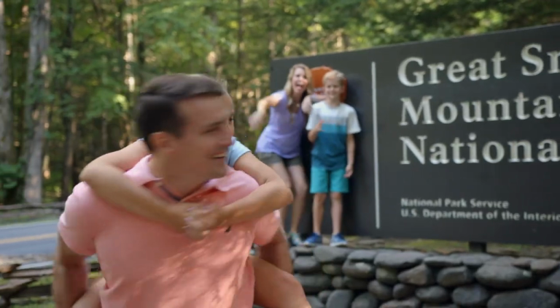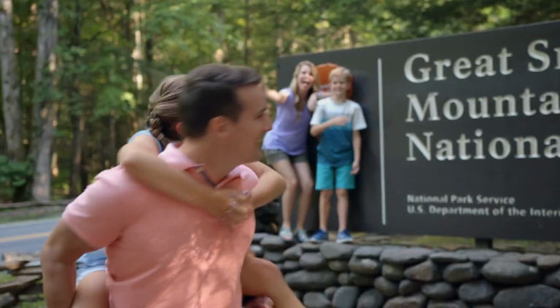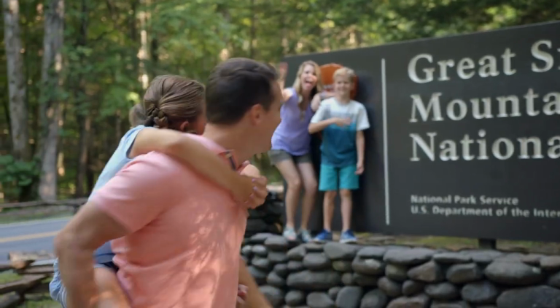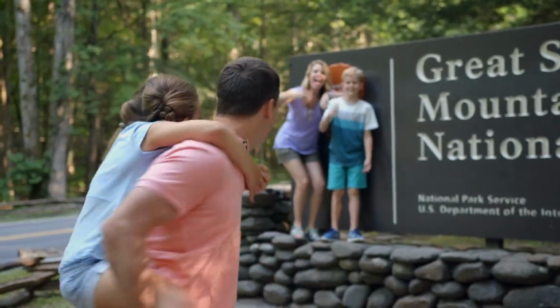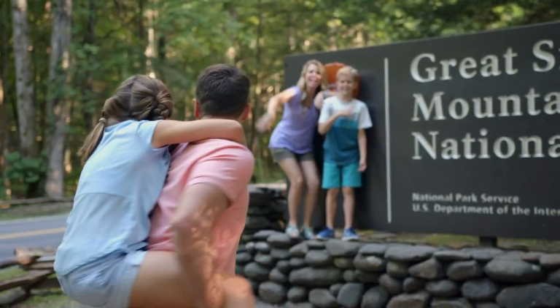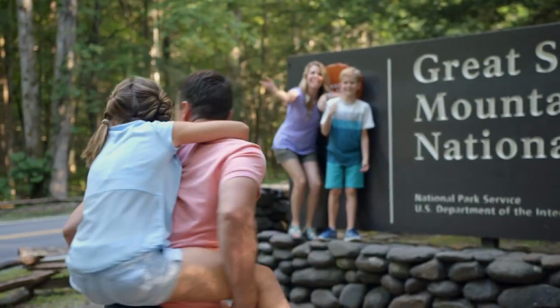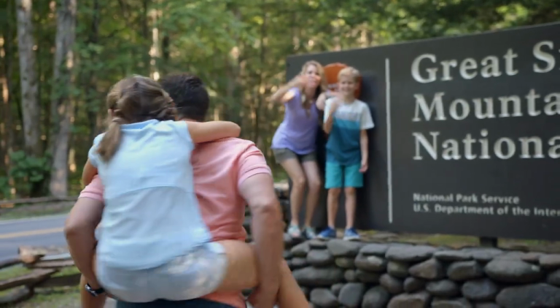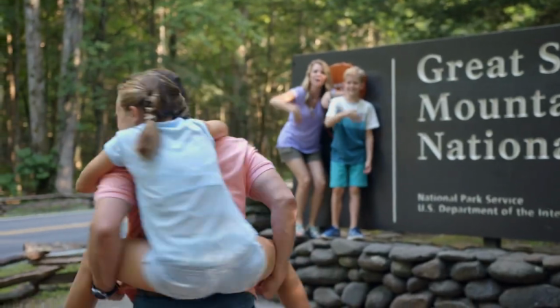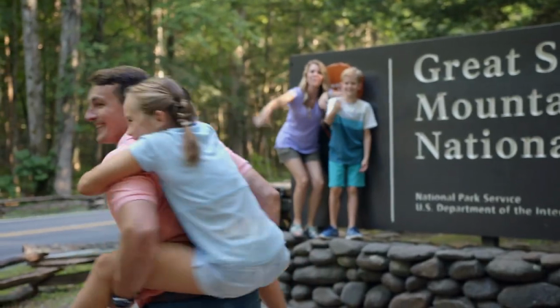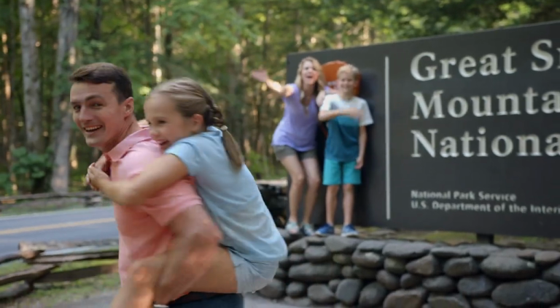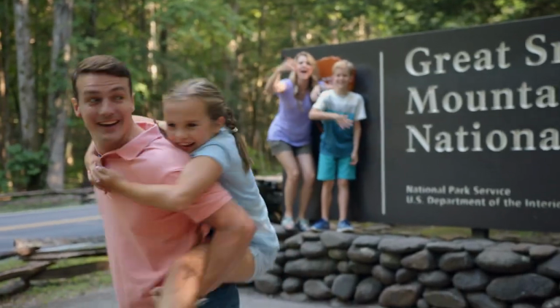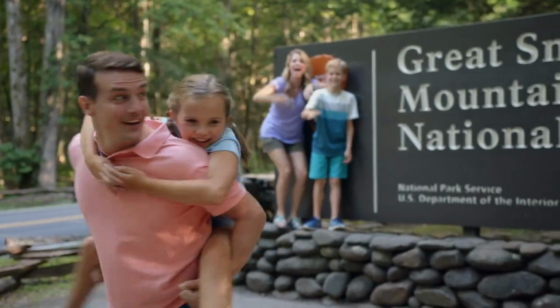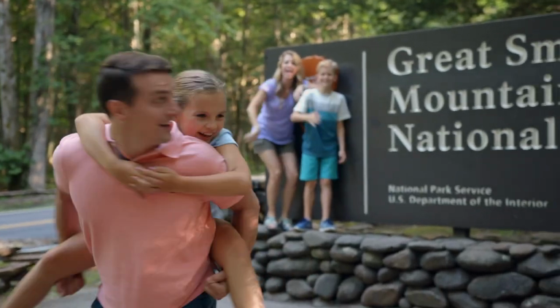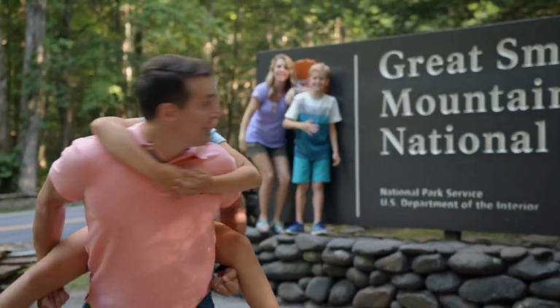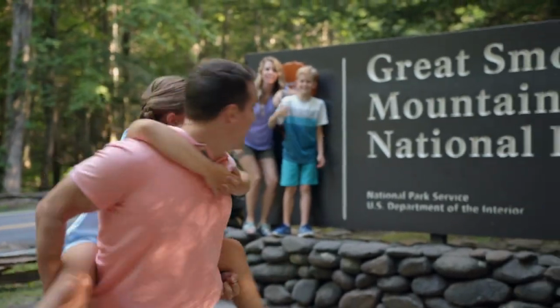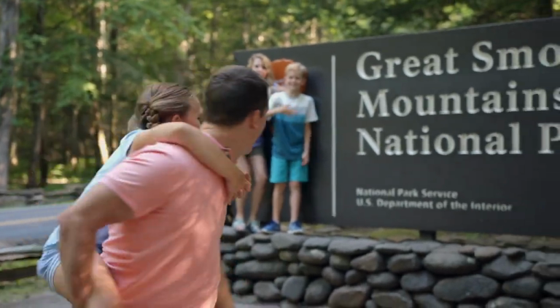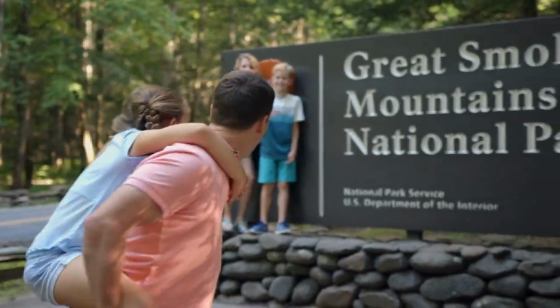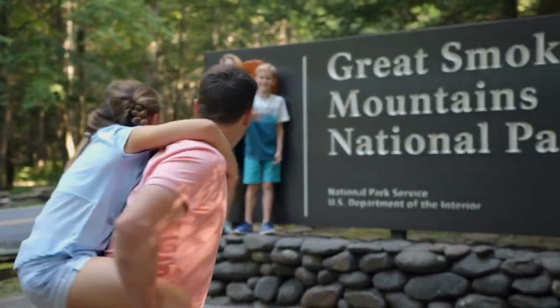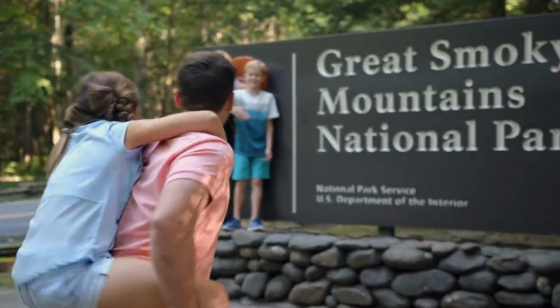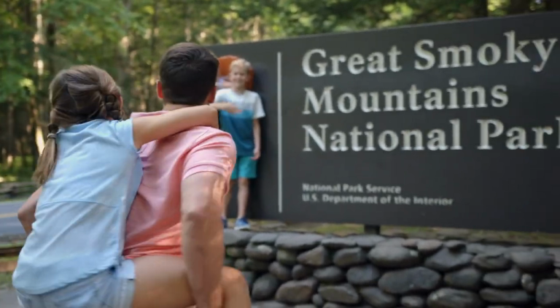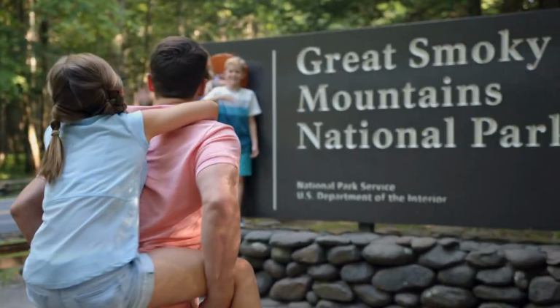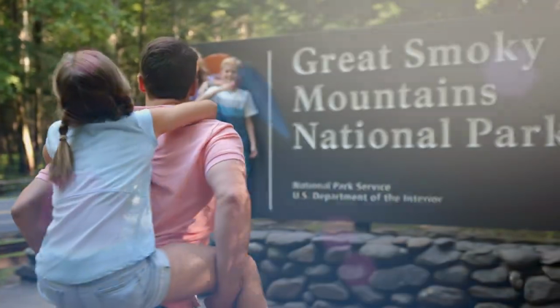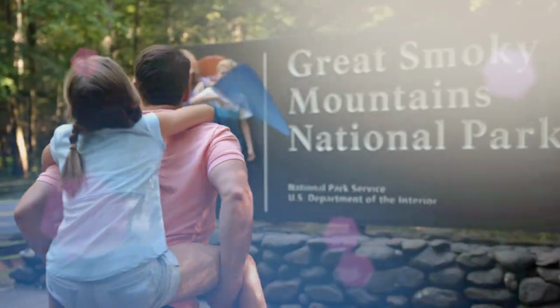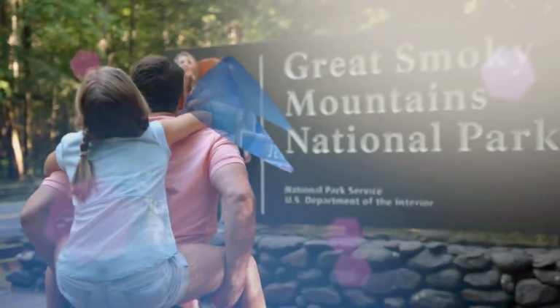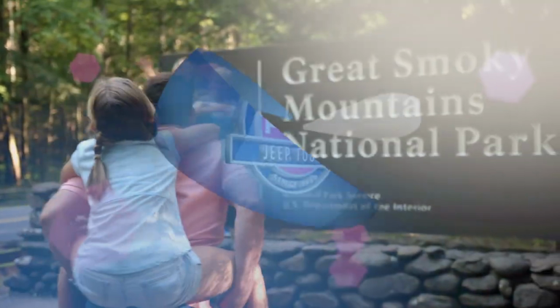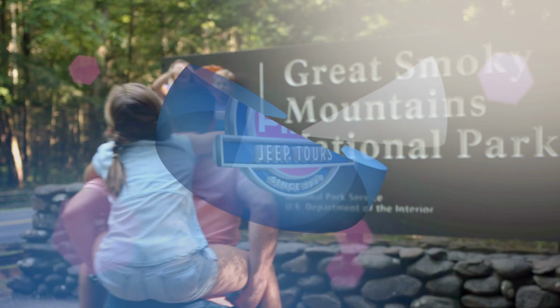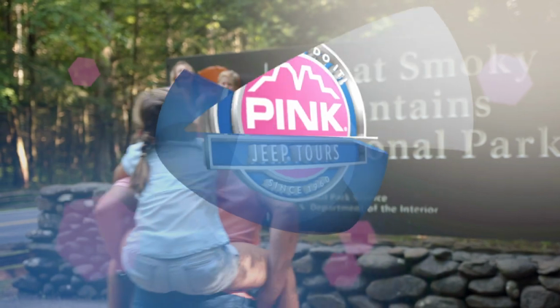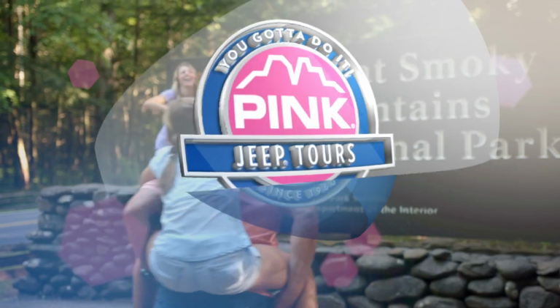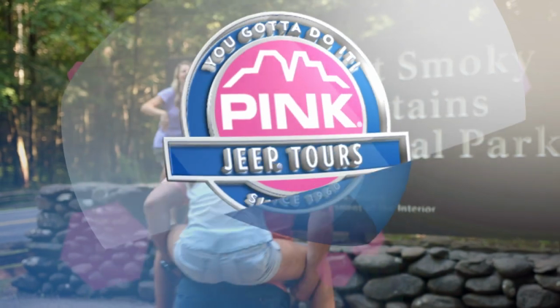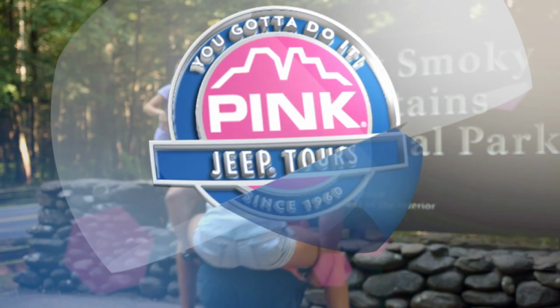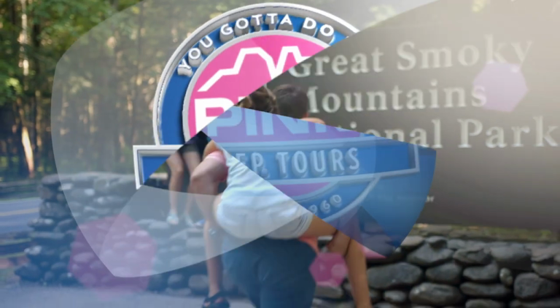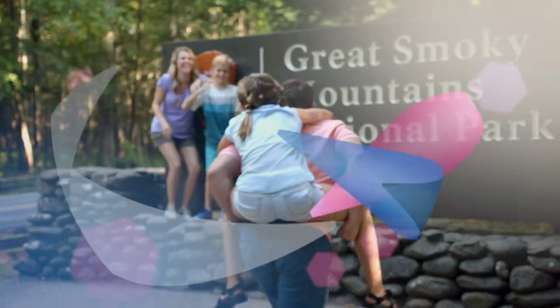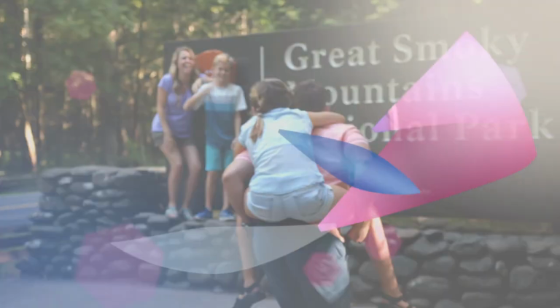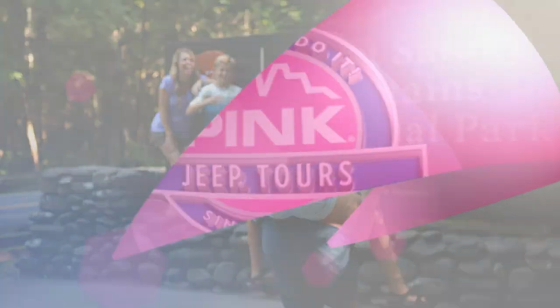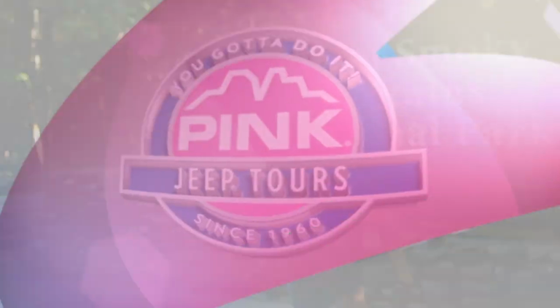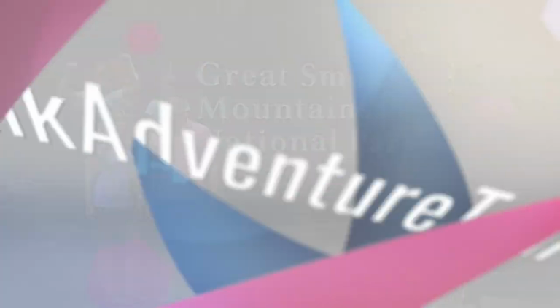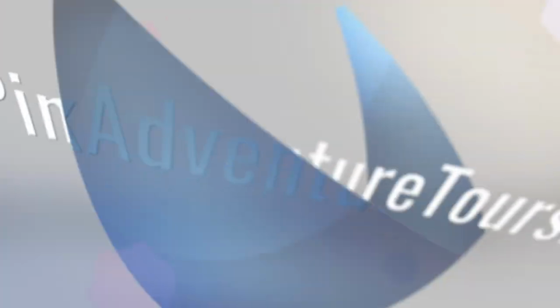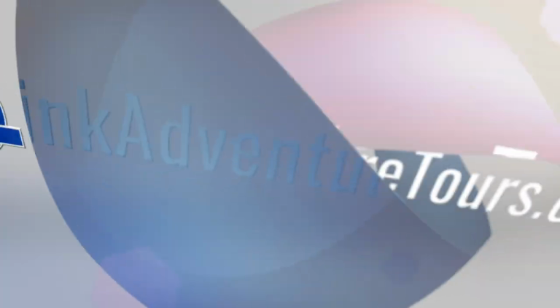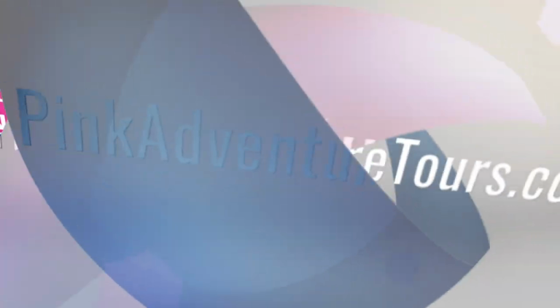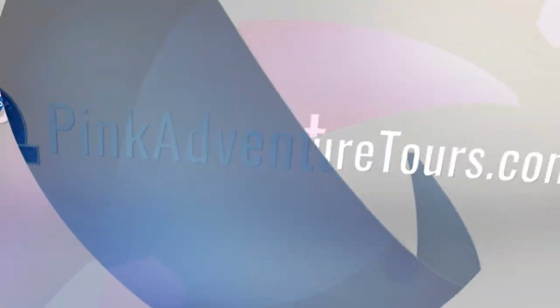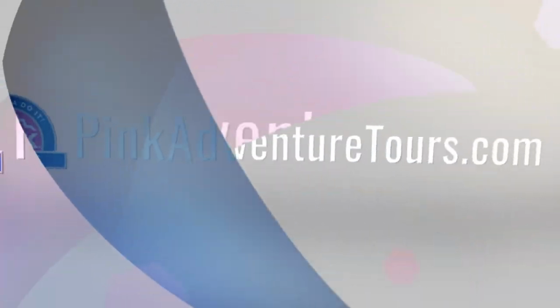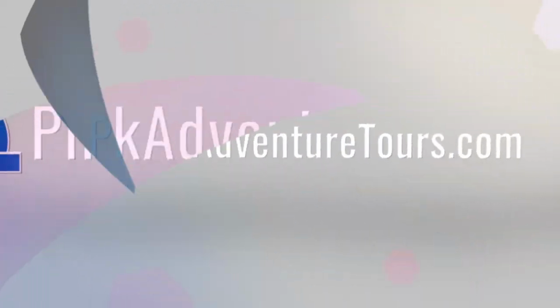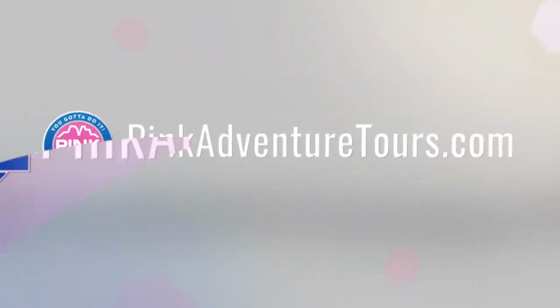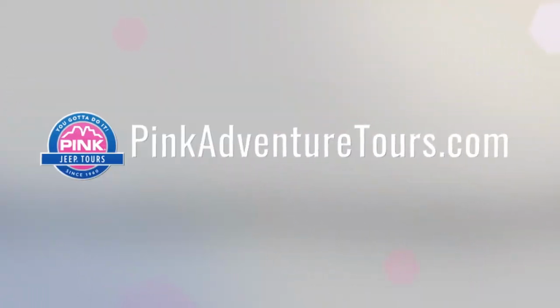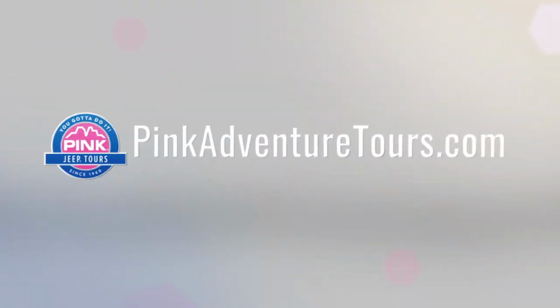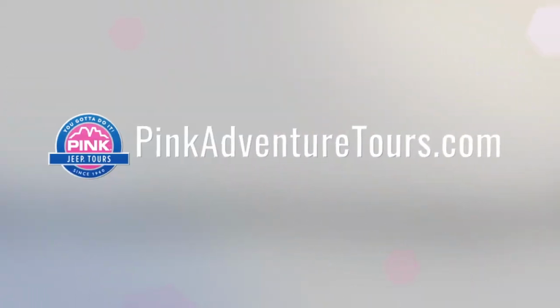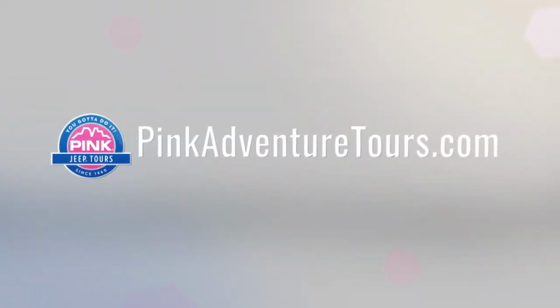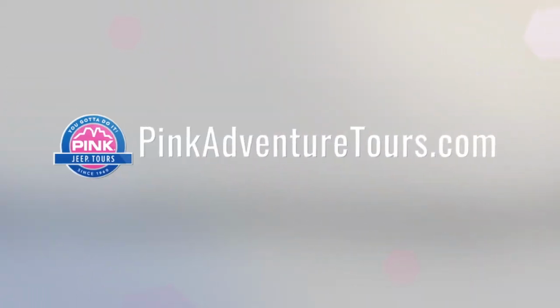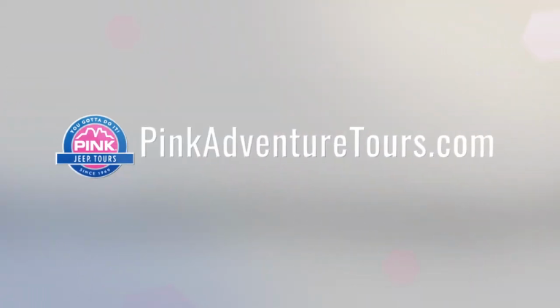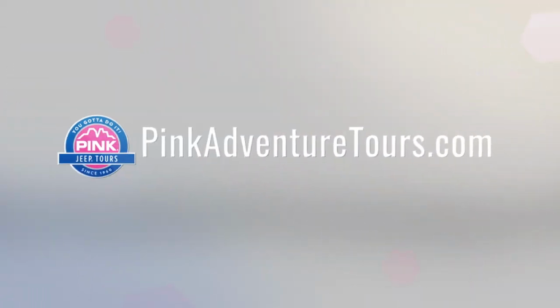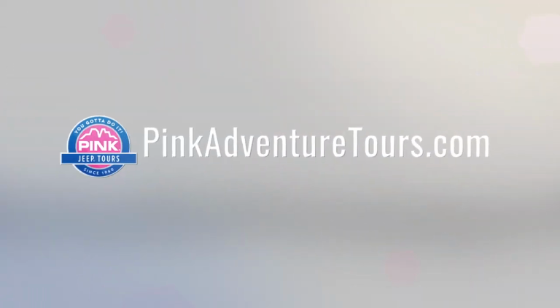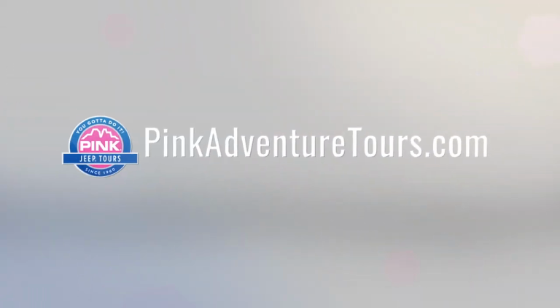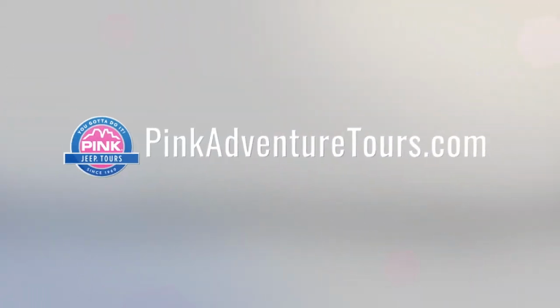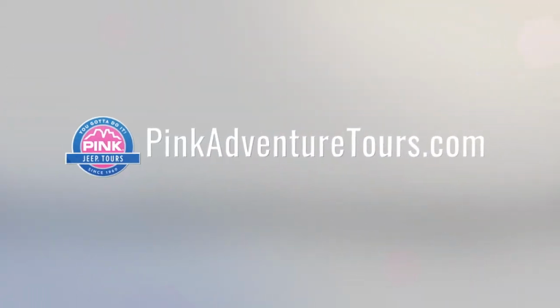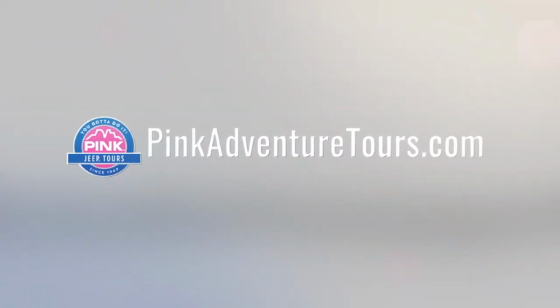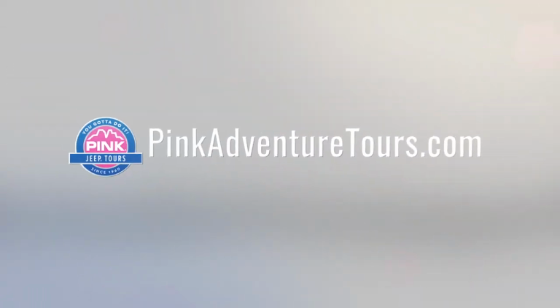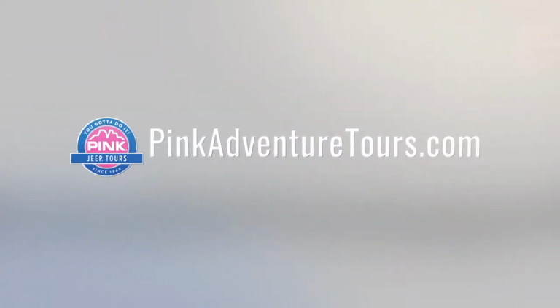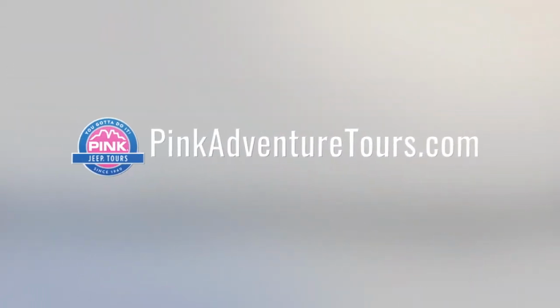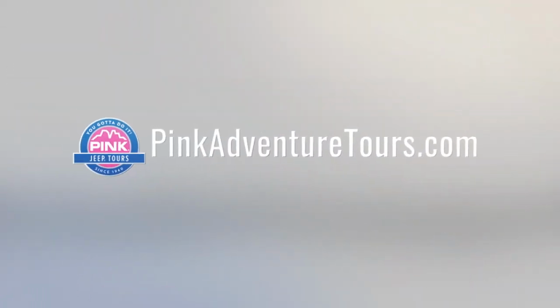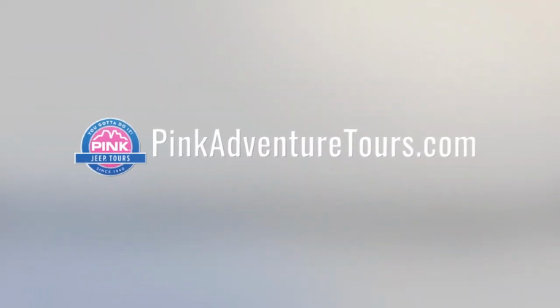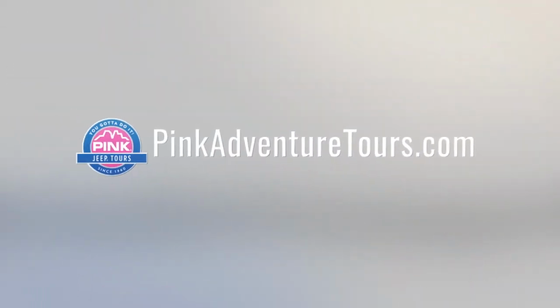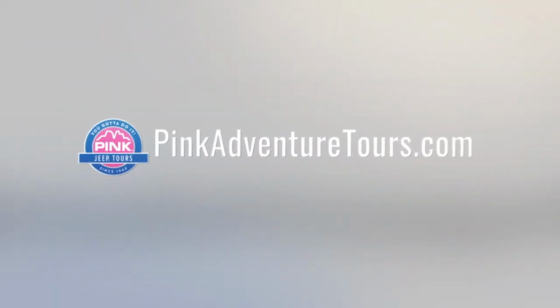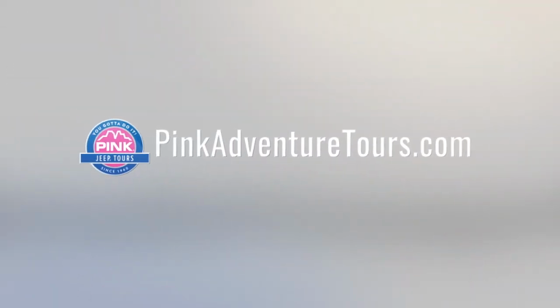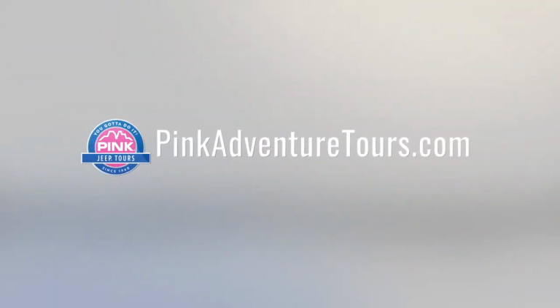The Roaring Fork Smoky Mountains tour. Pink Jeep Tours. Imagine what you'll share.